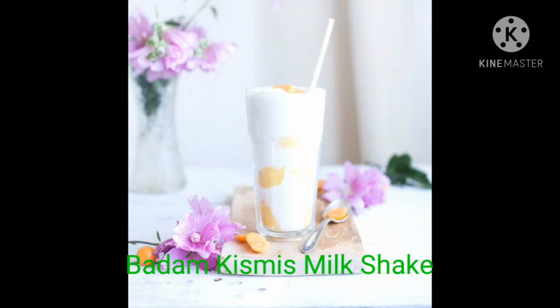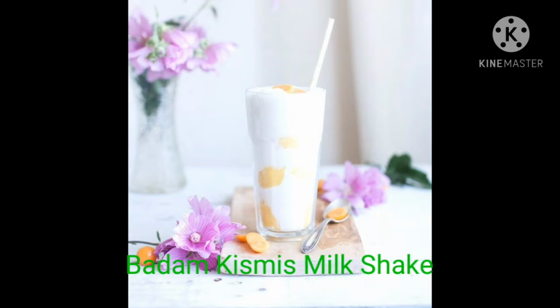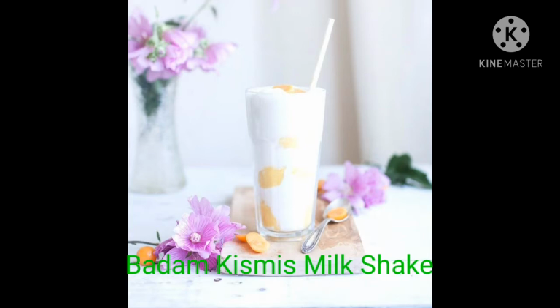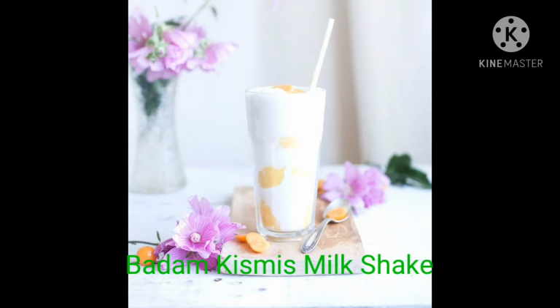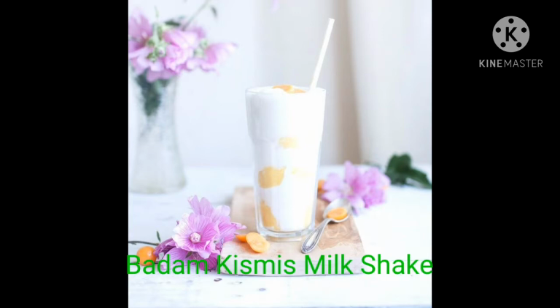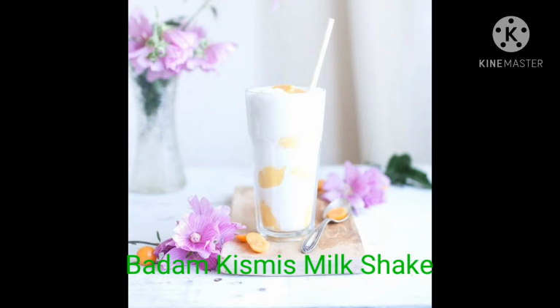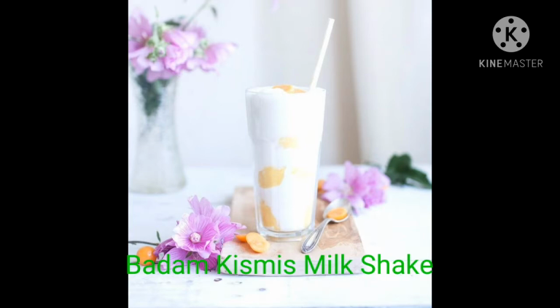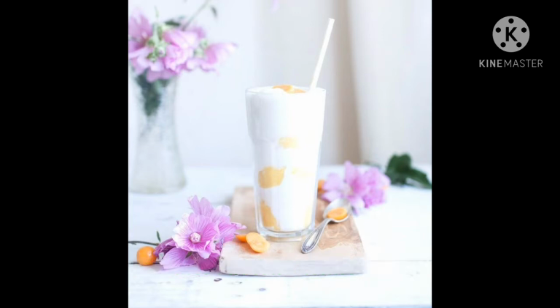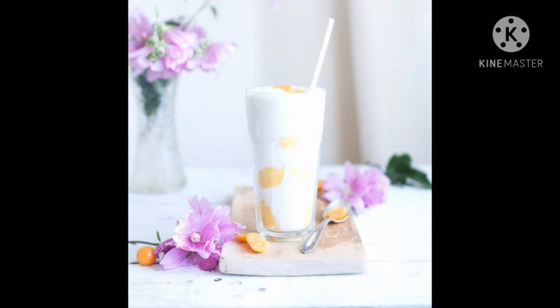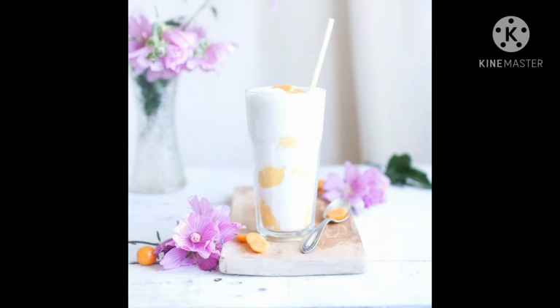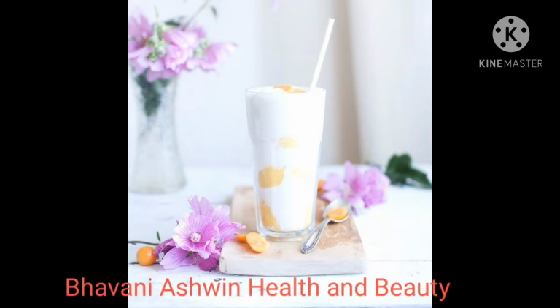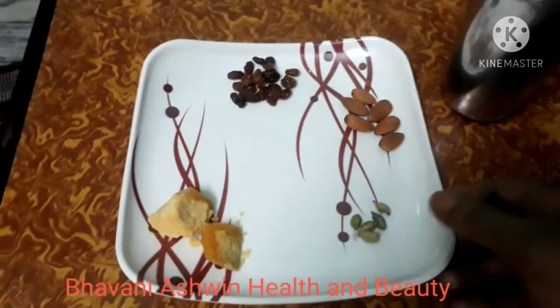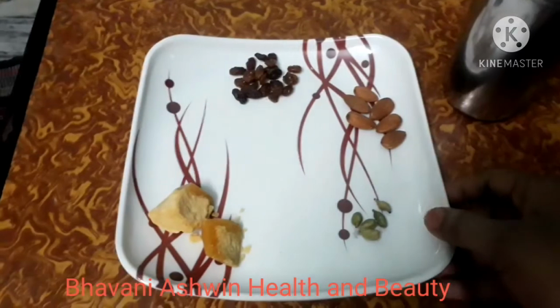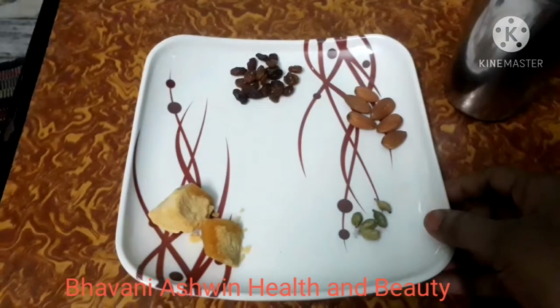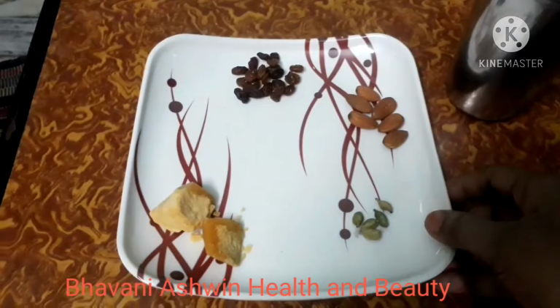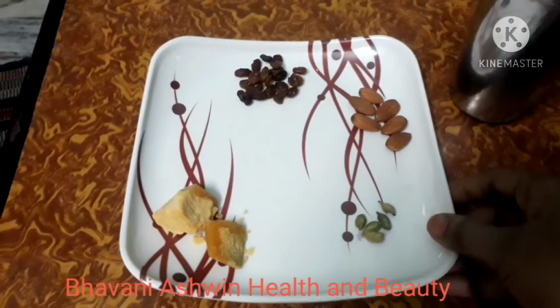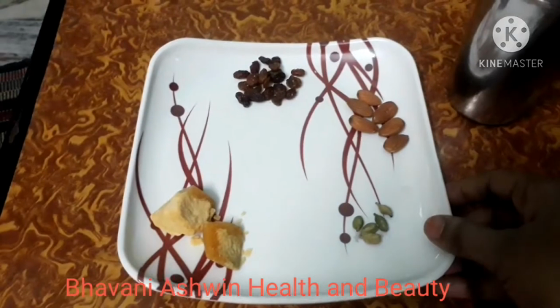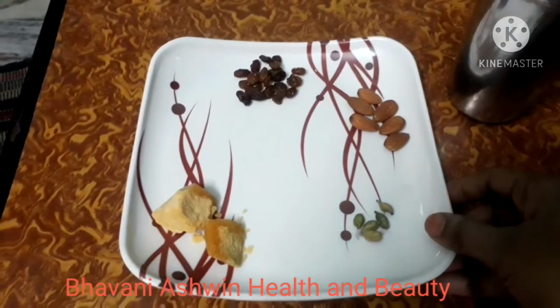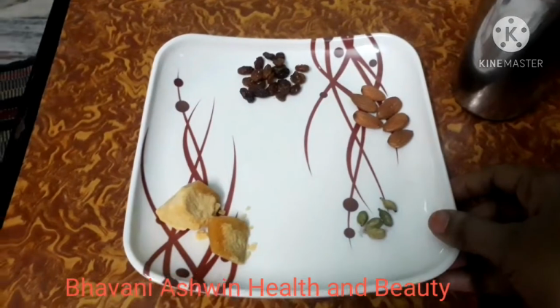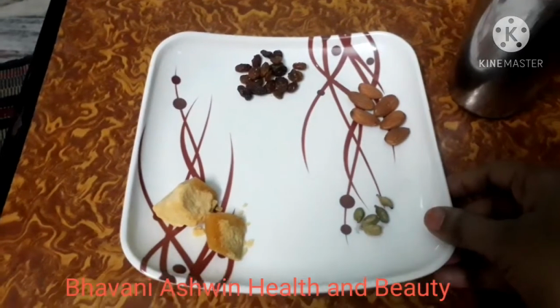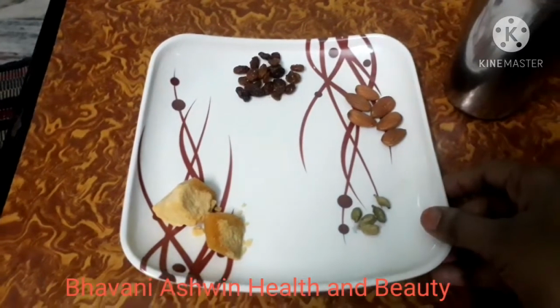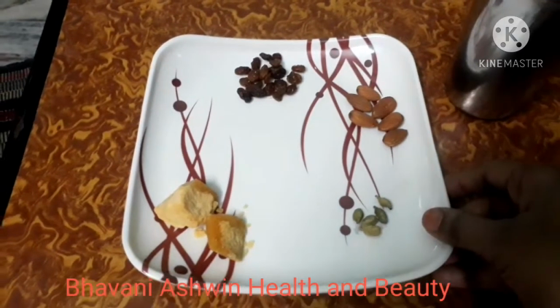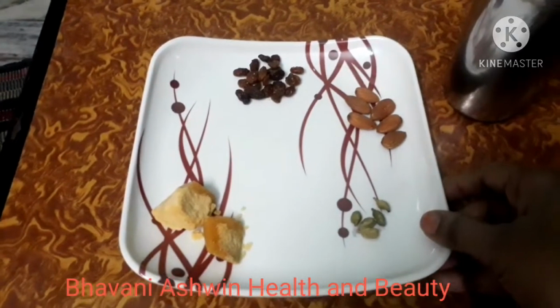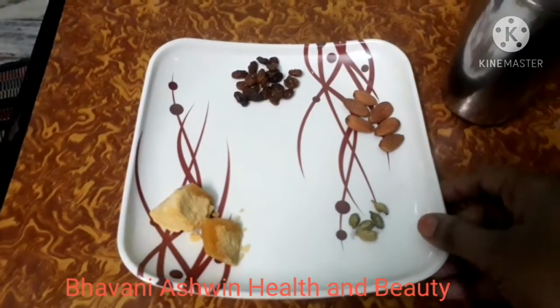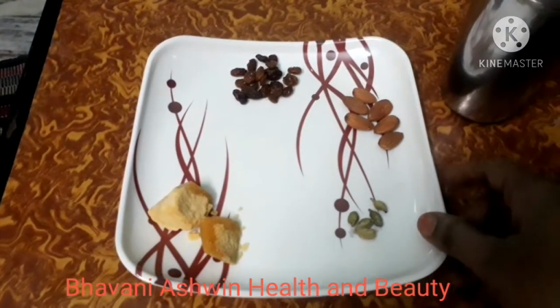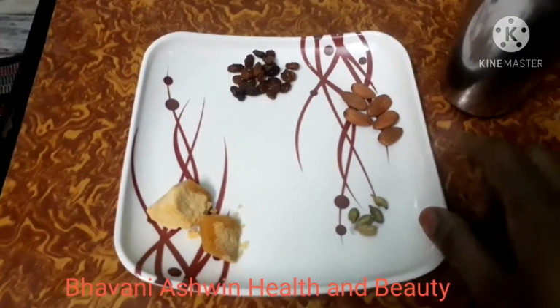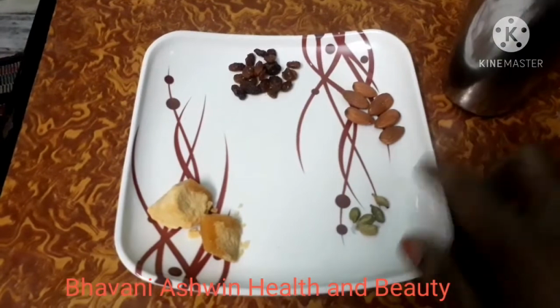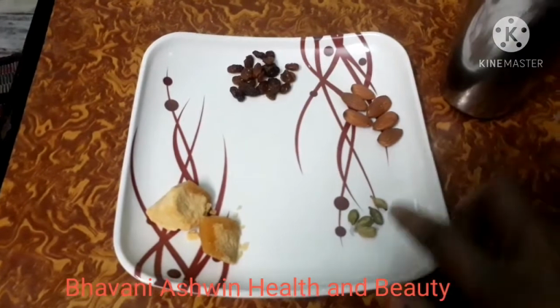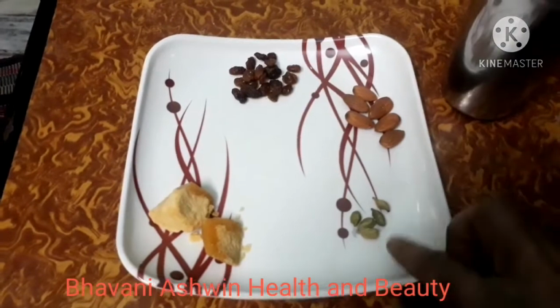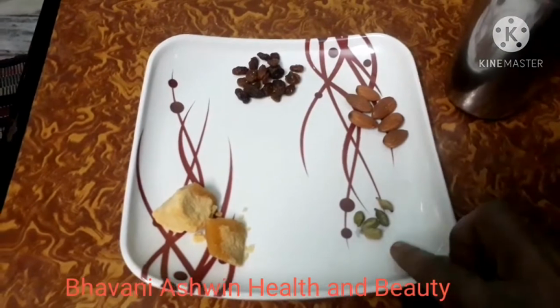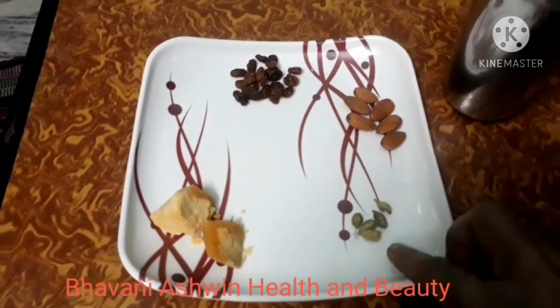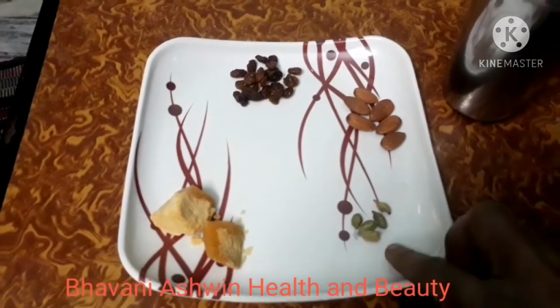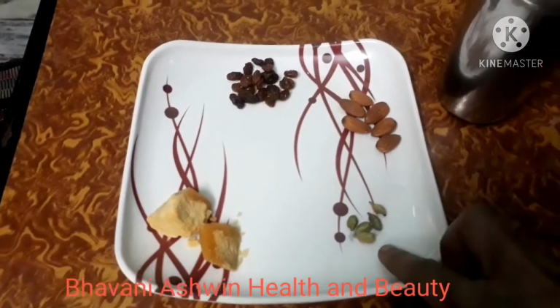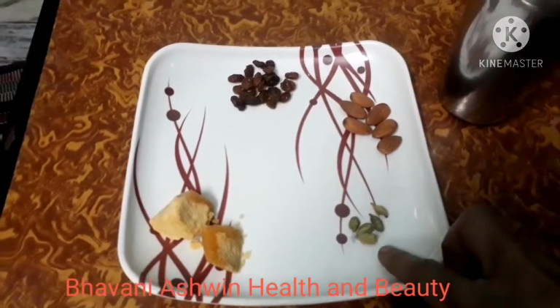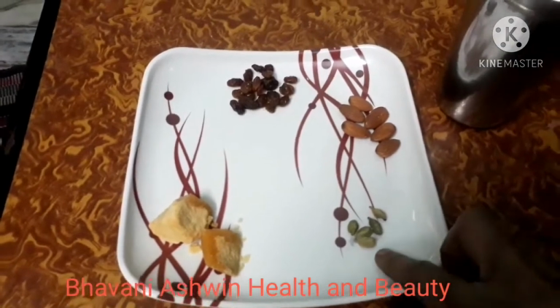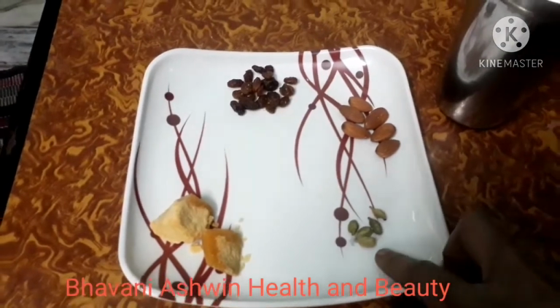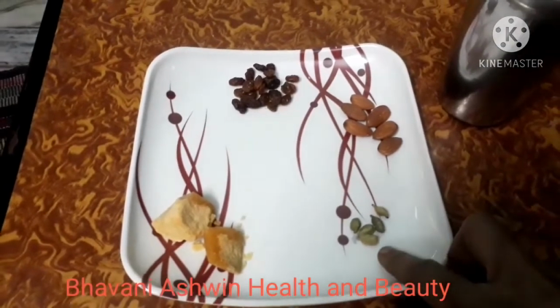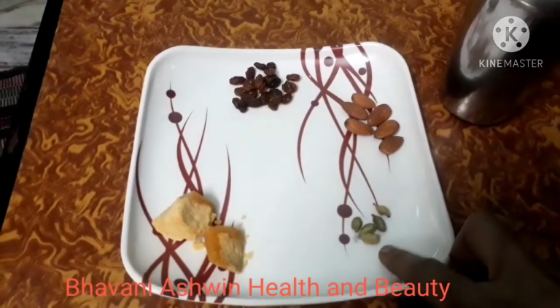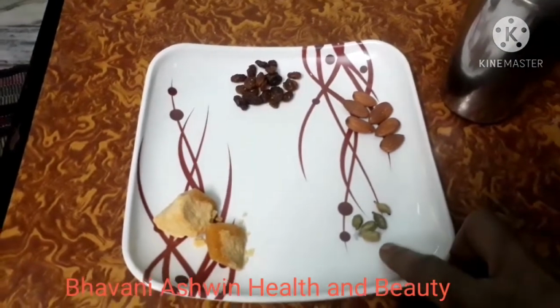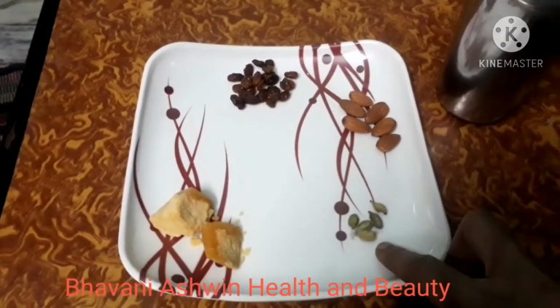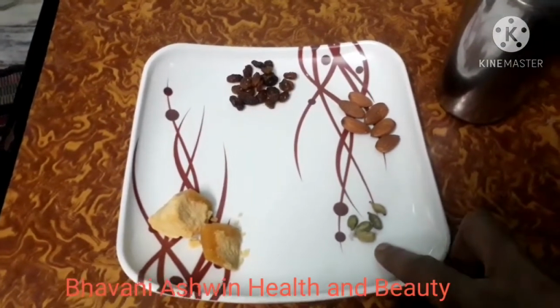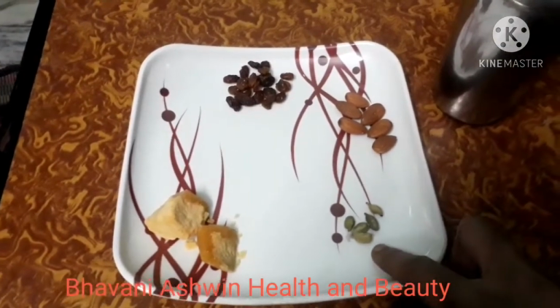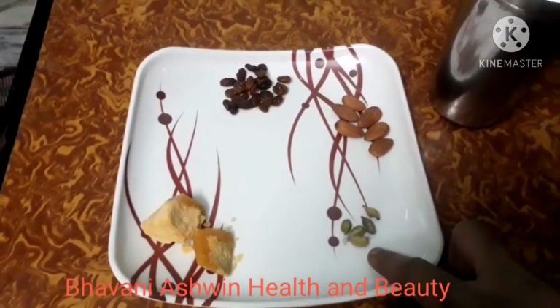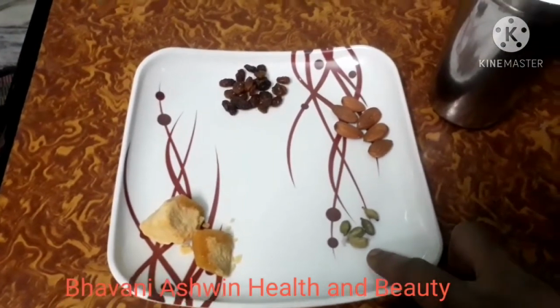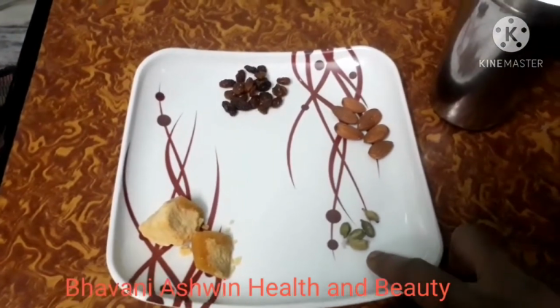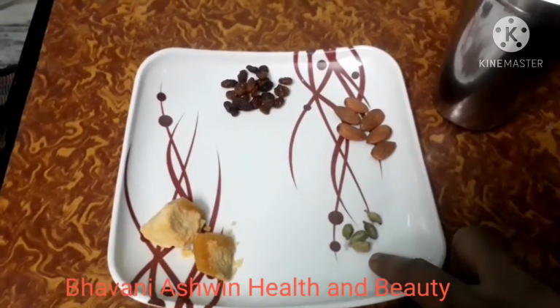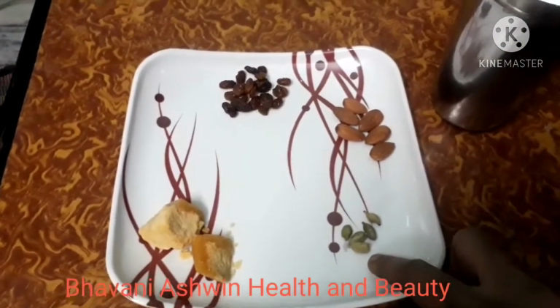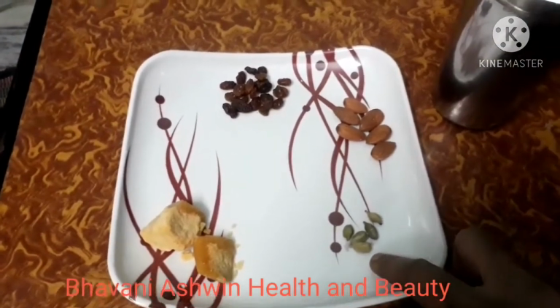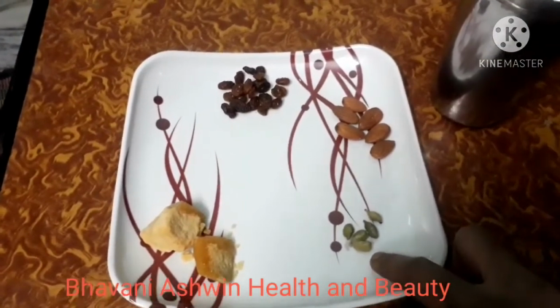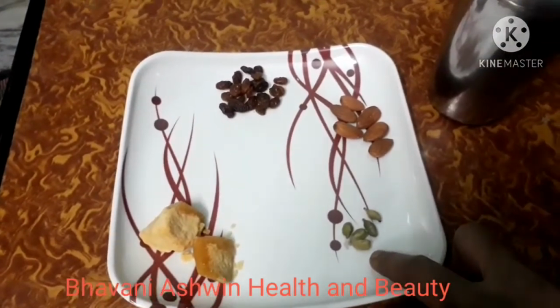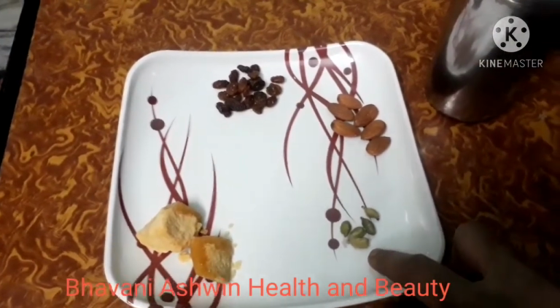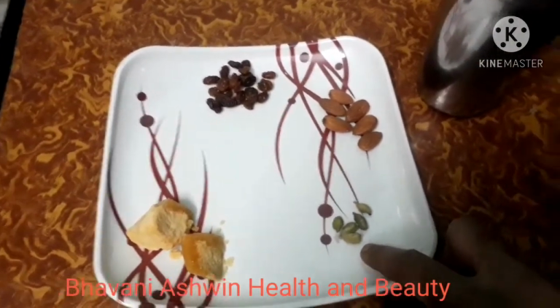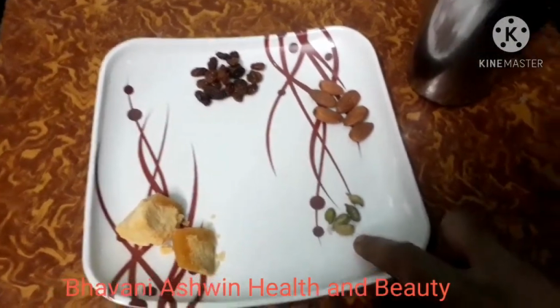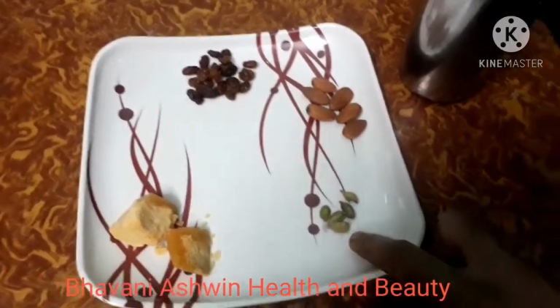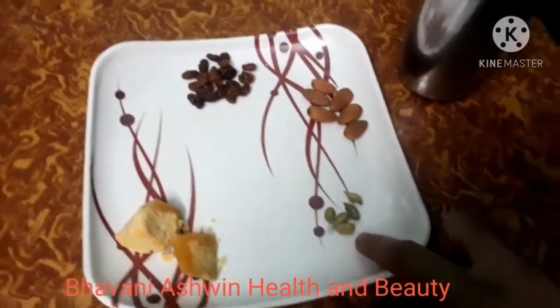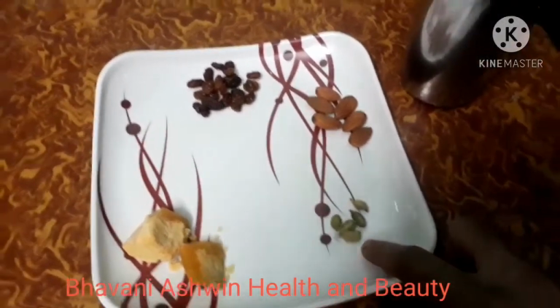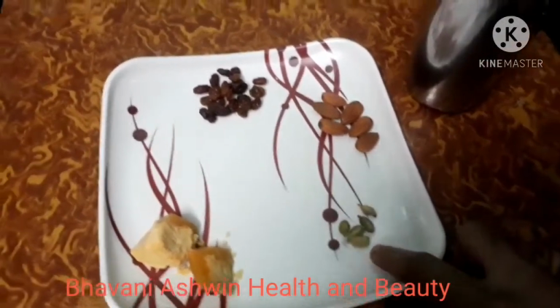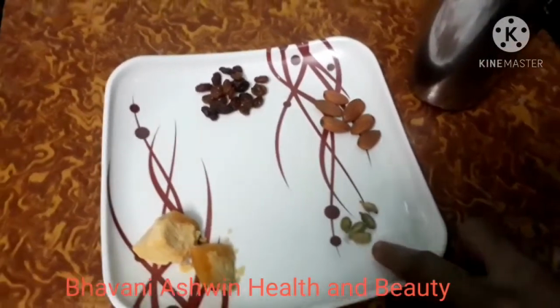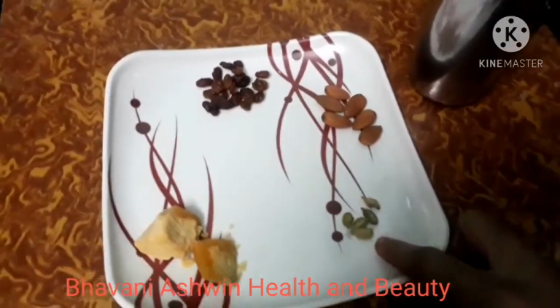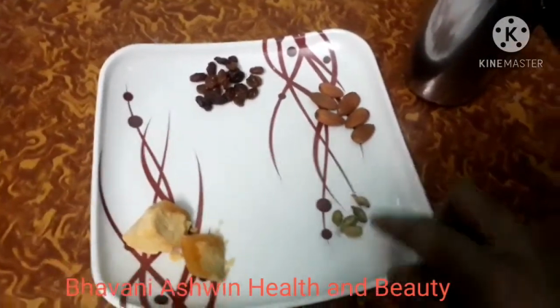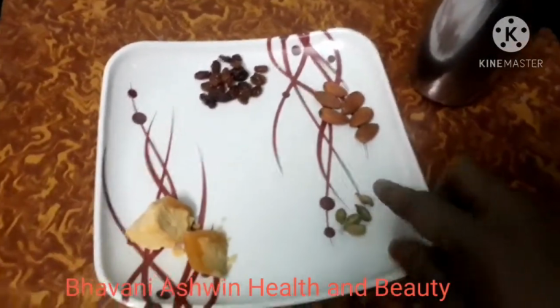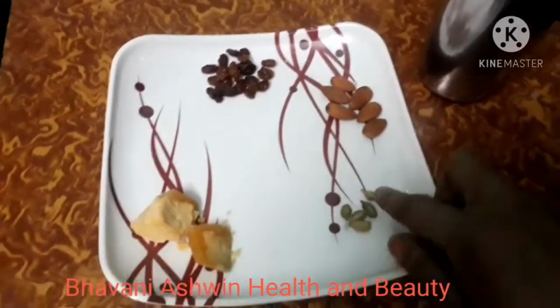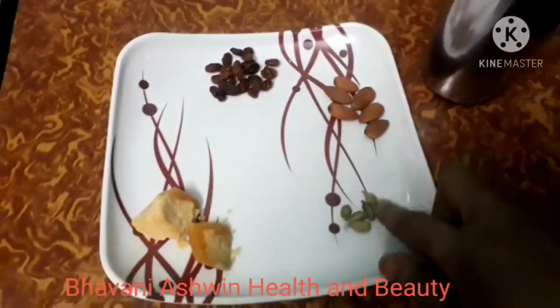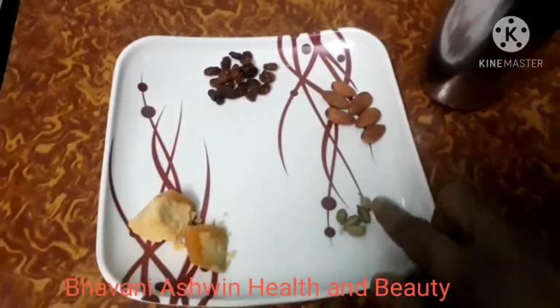This uses only 4 ingredients: bellam, alachi, badam, kismis, and paal.